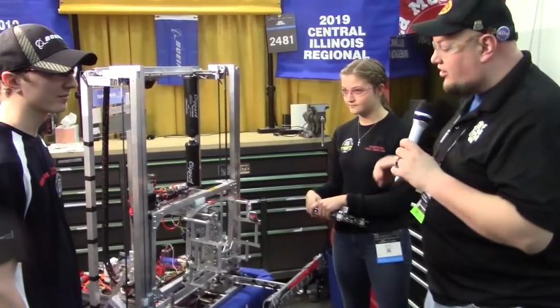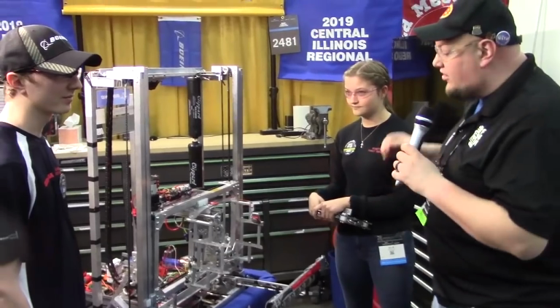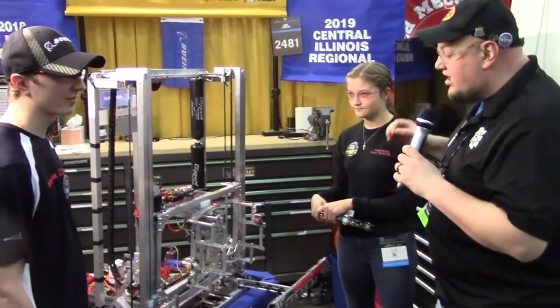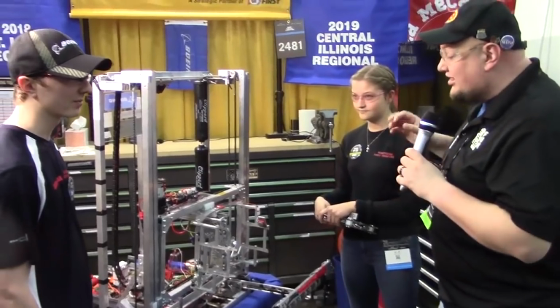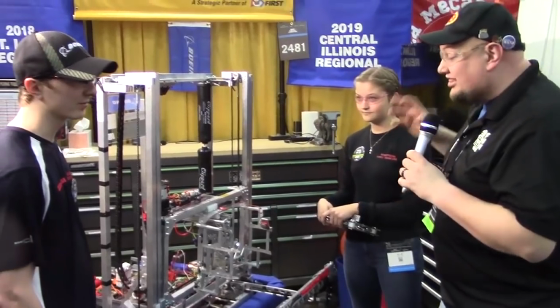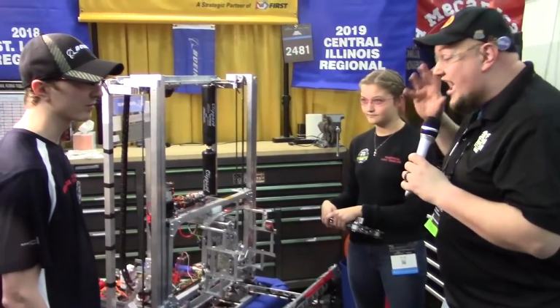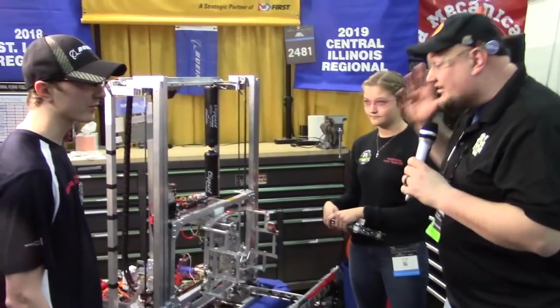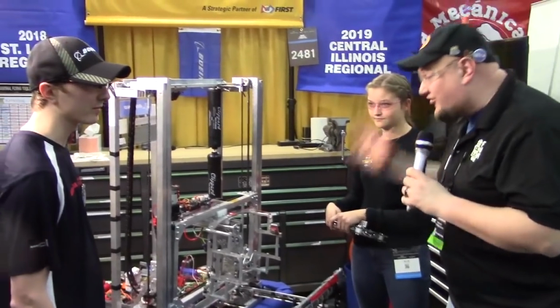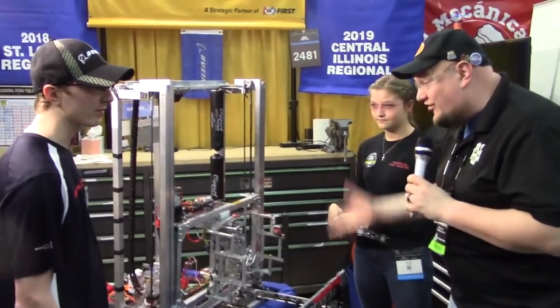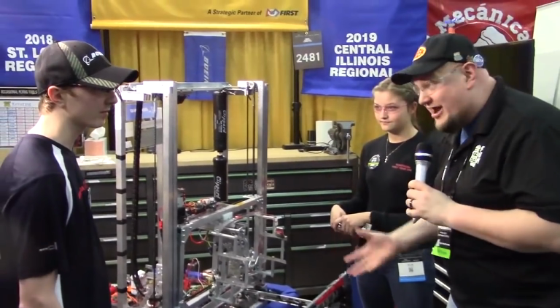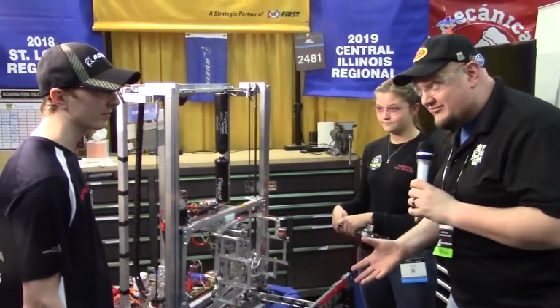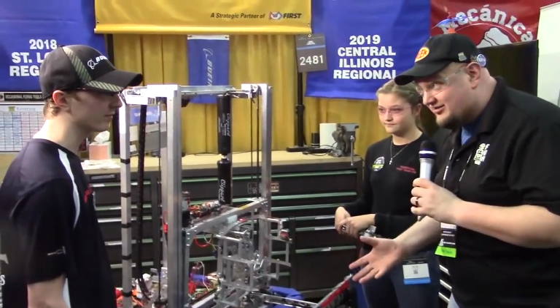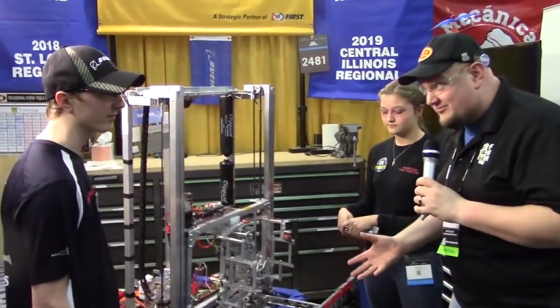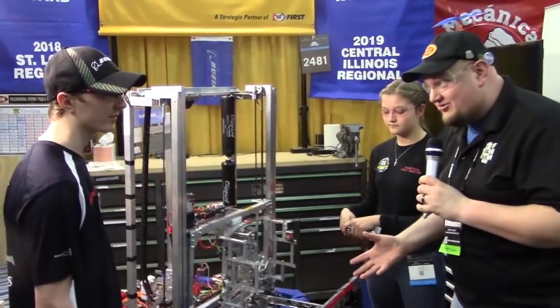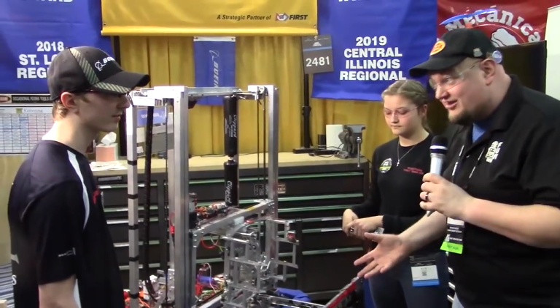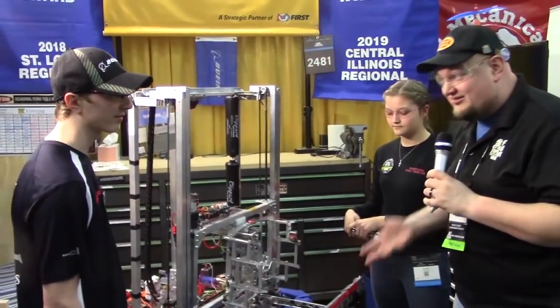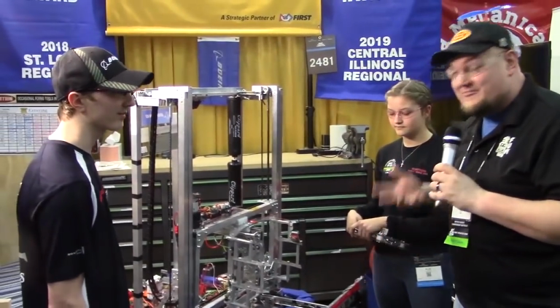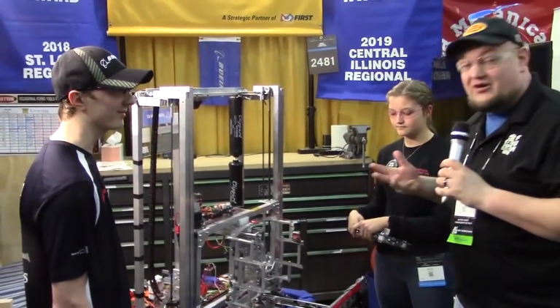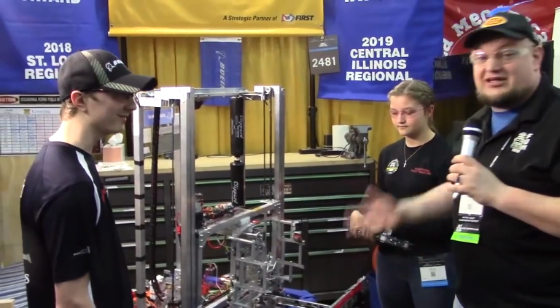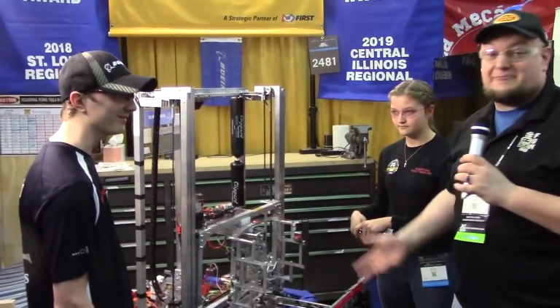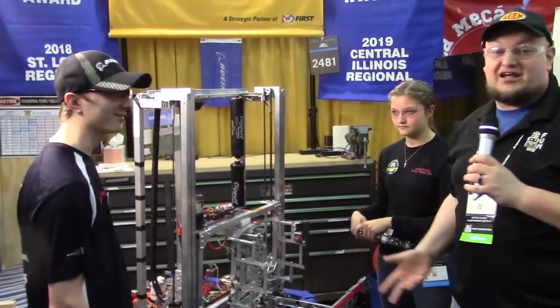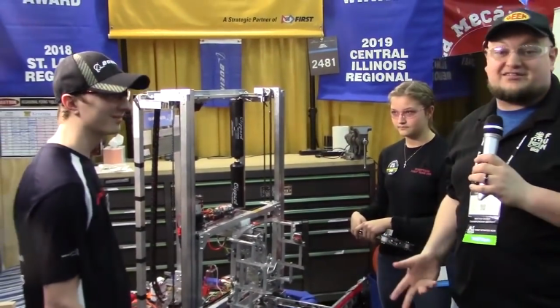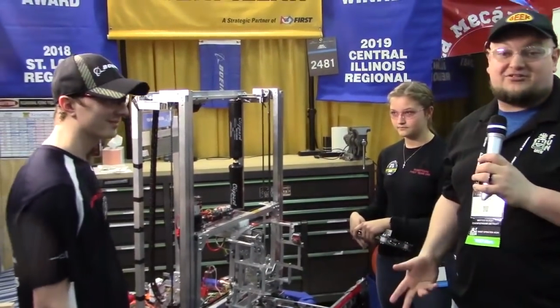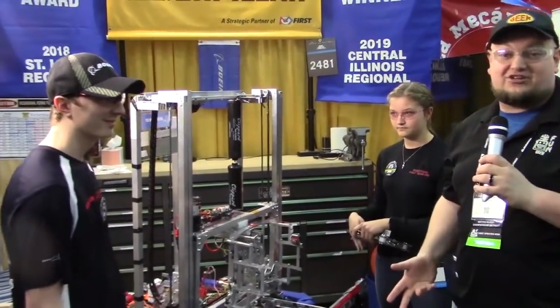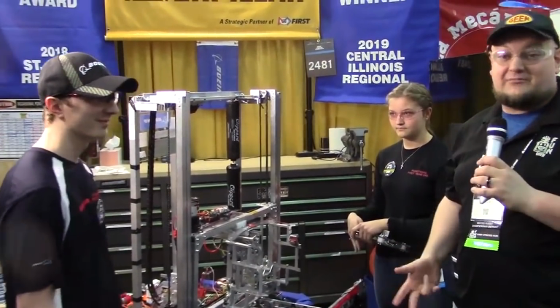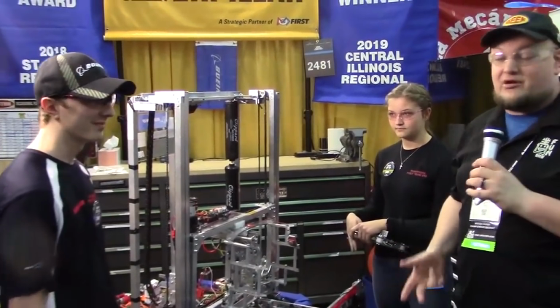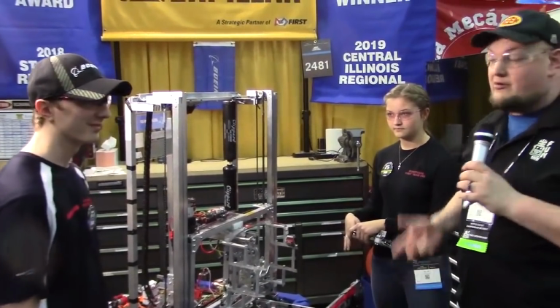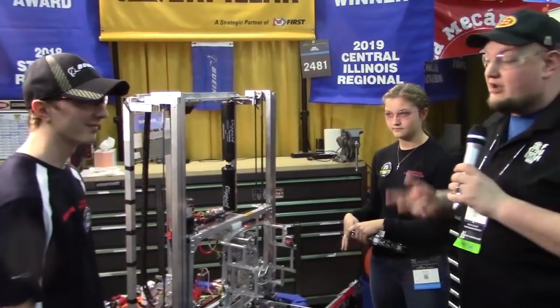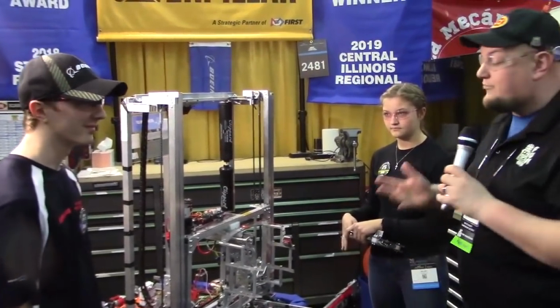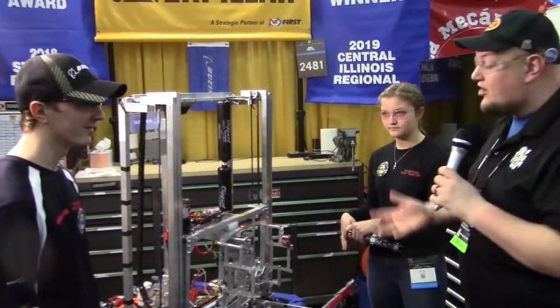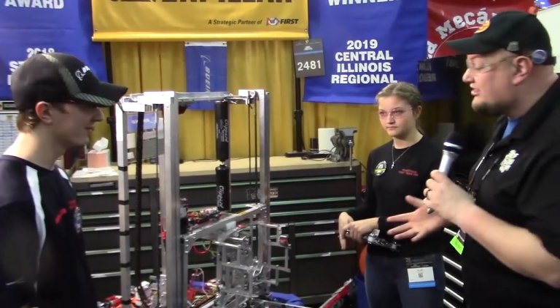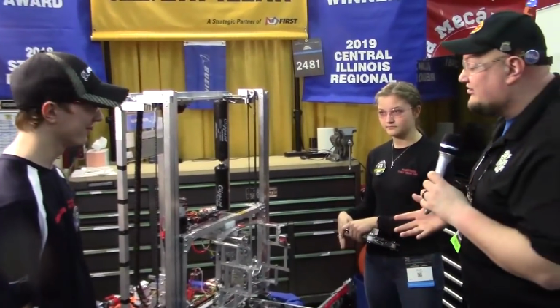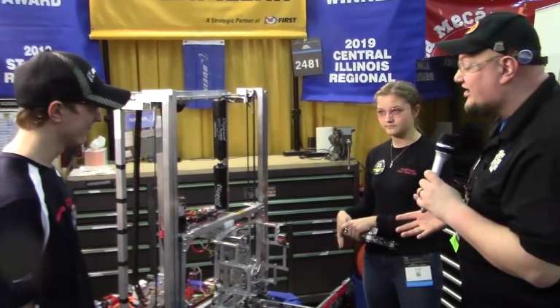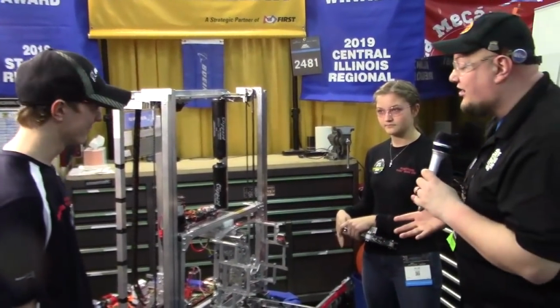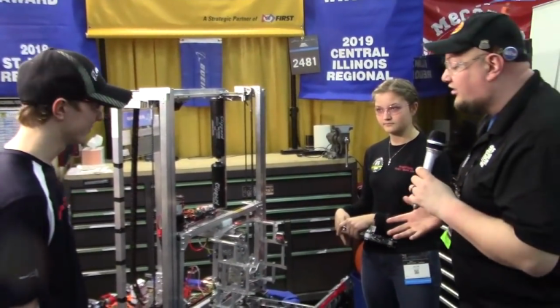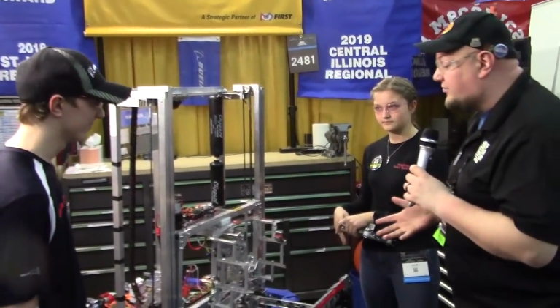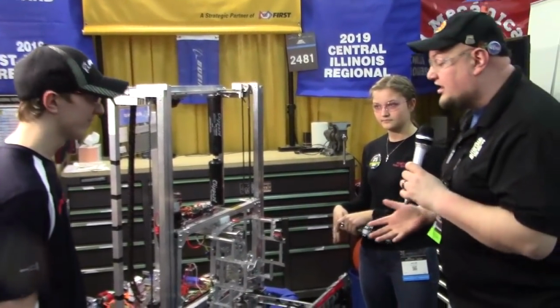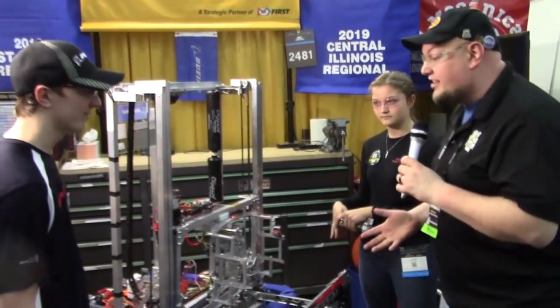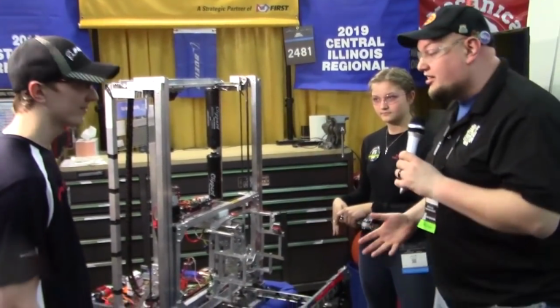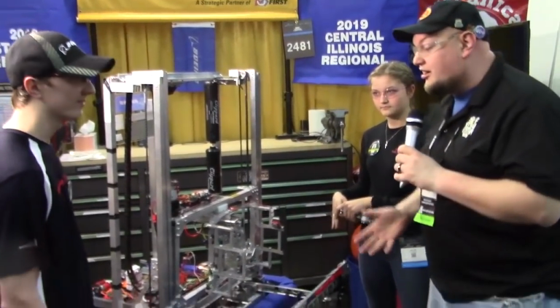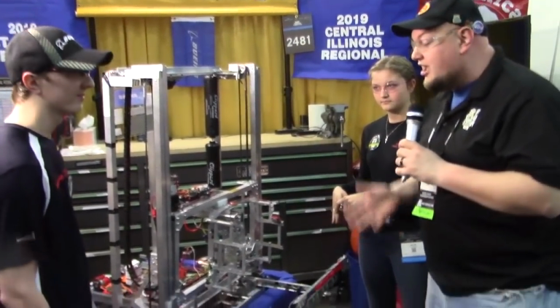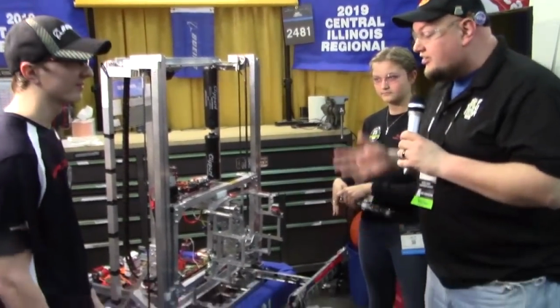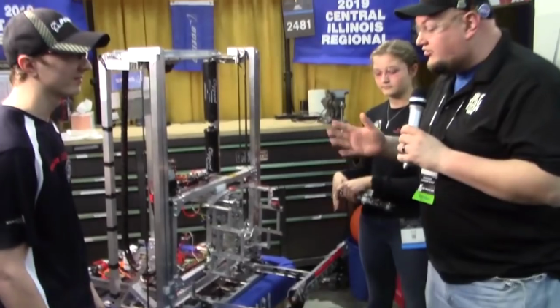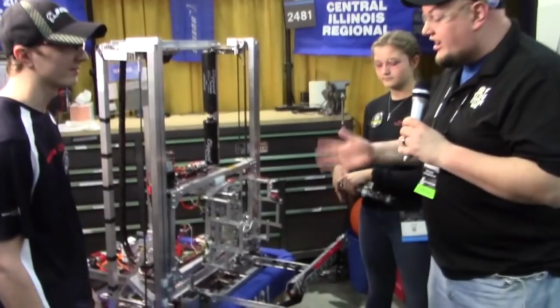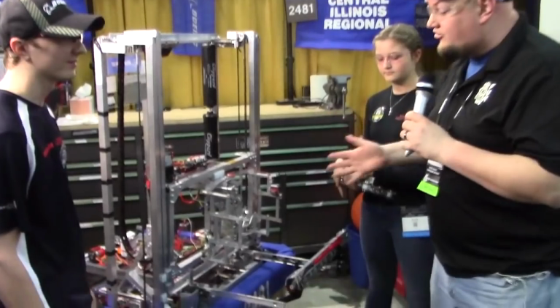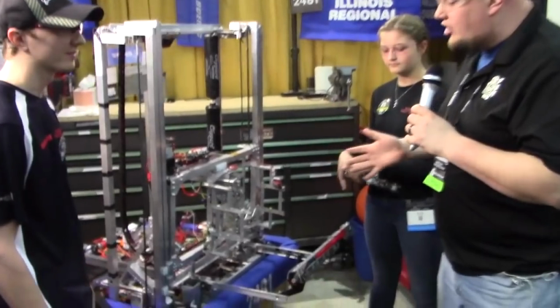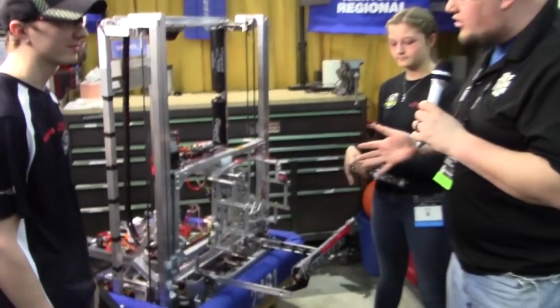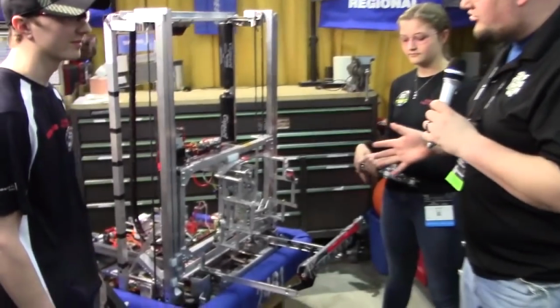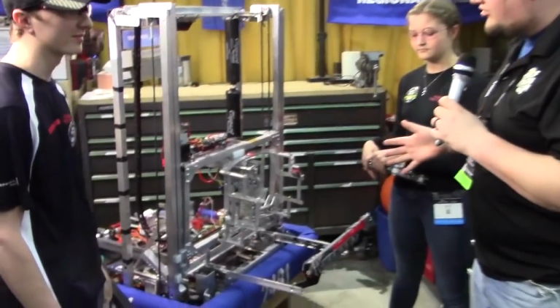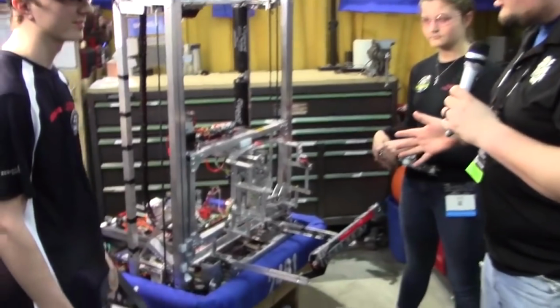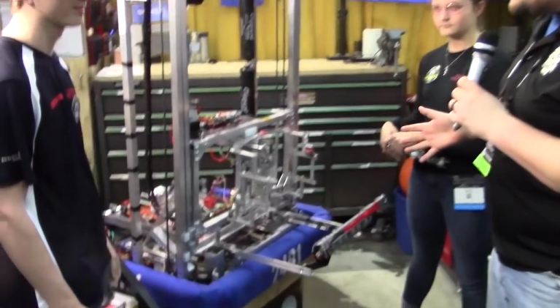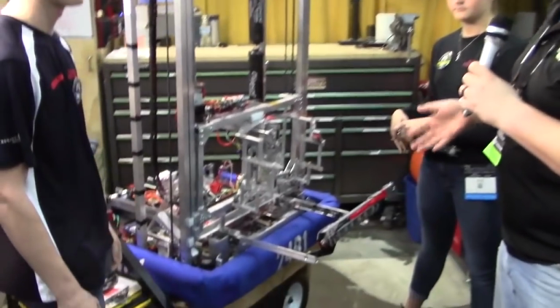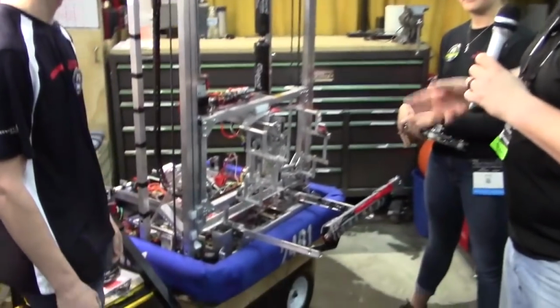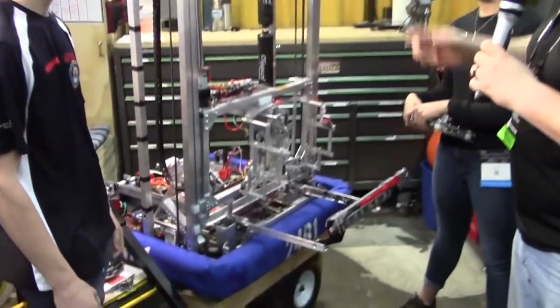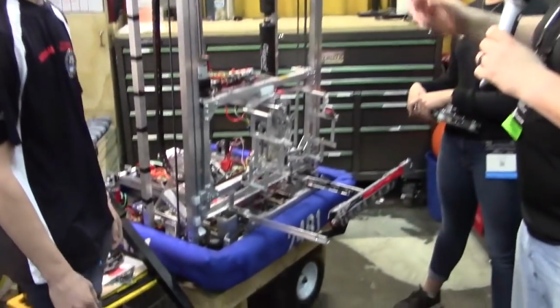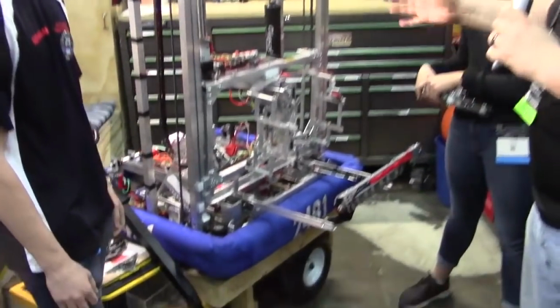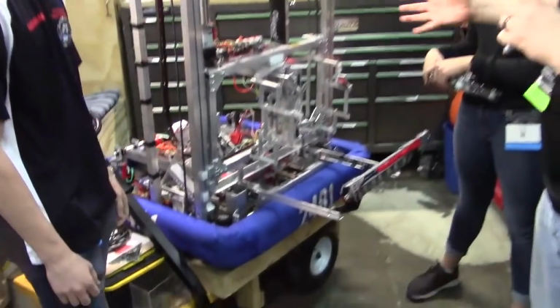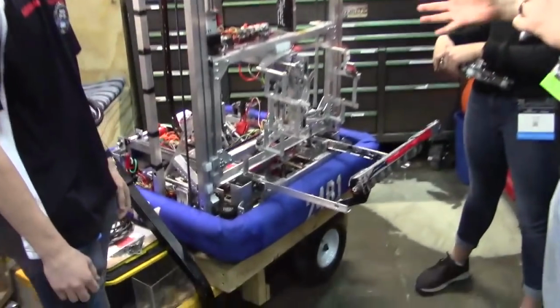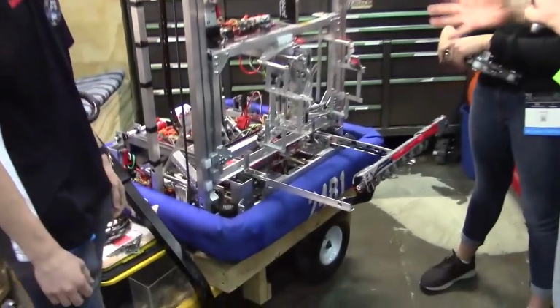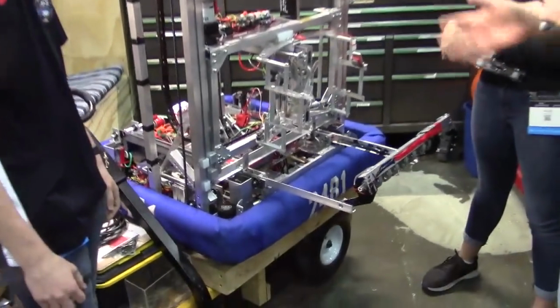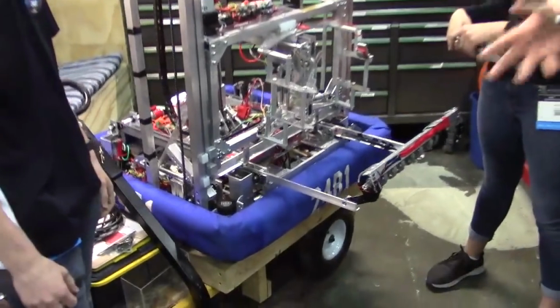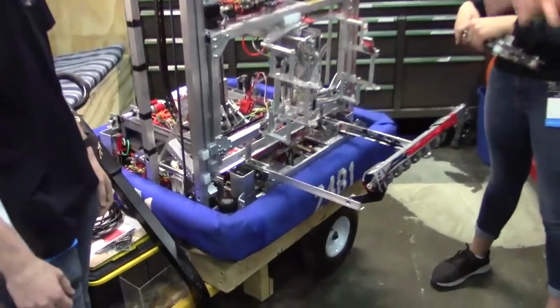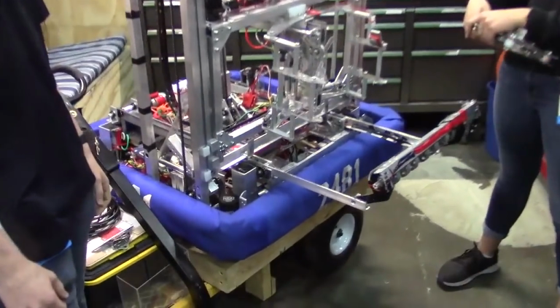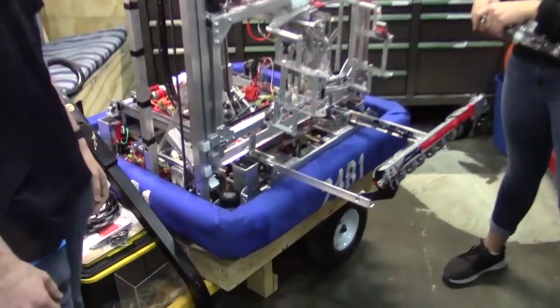So lots going on with this machine. It's a very complex machine, but we want to break this down a little bit. So Andrew, I want you to start off talking a little about your swerve drive.